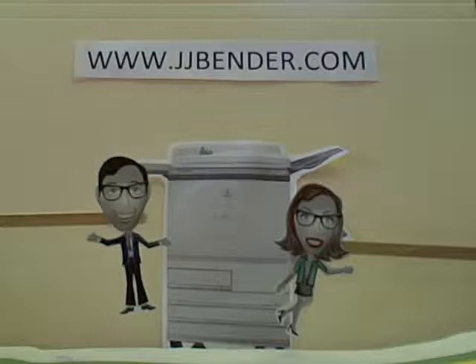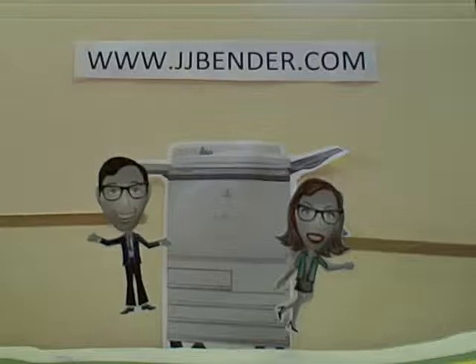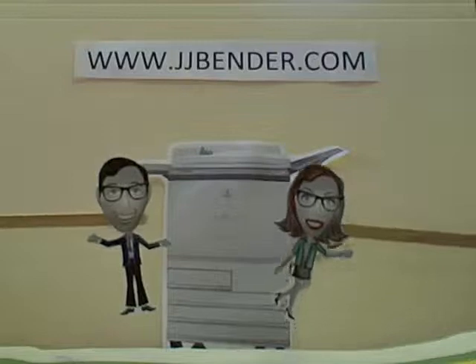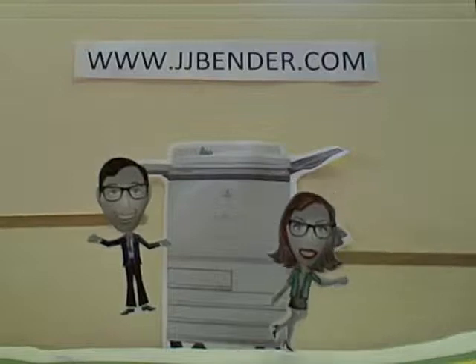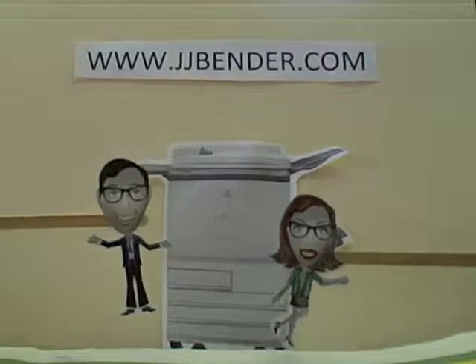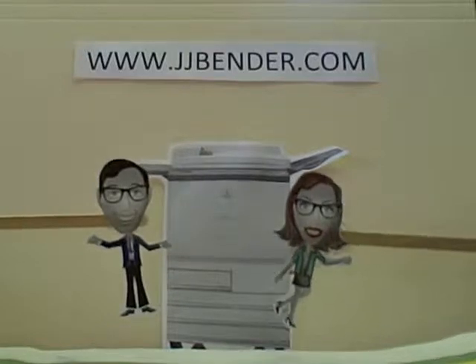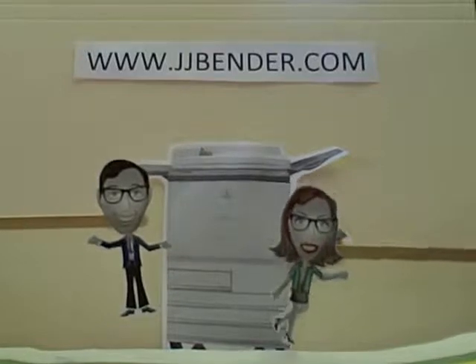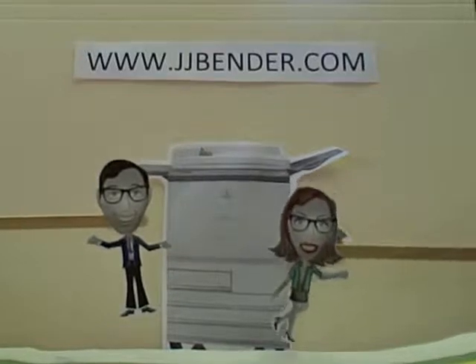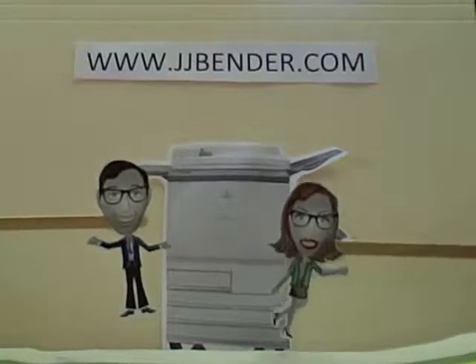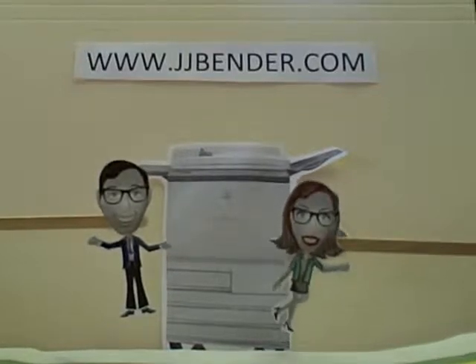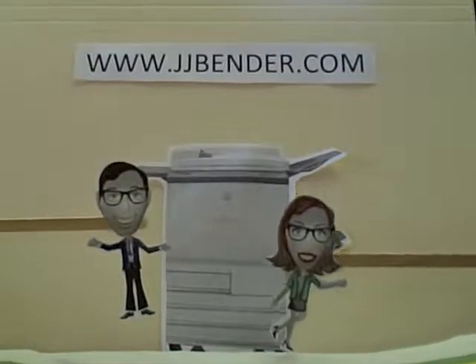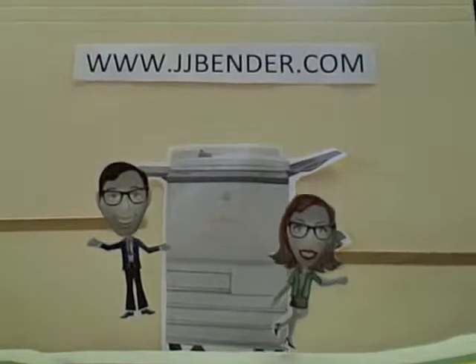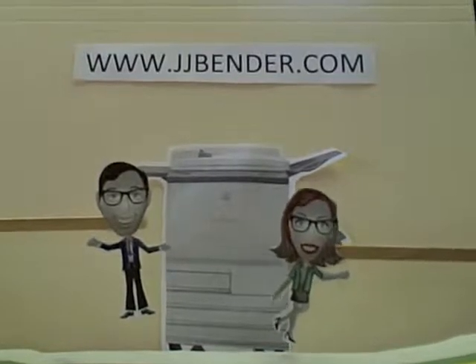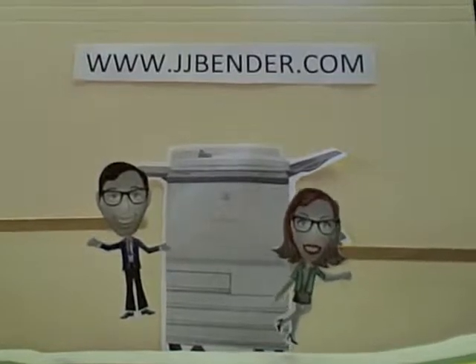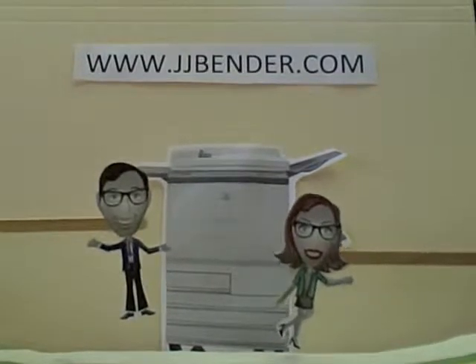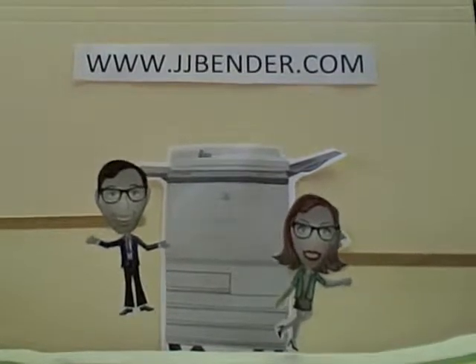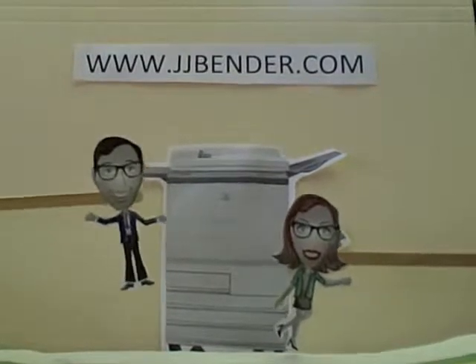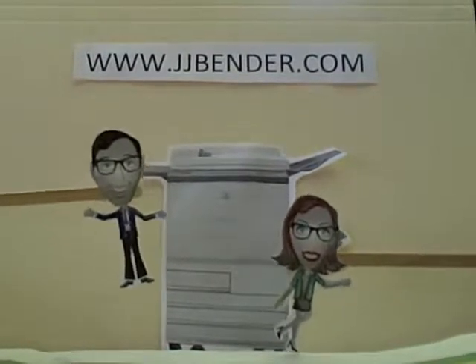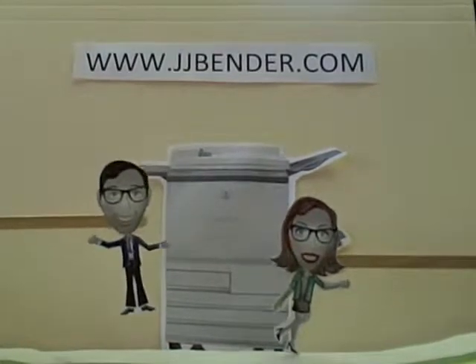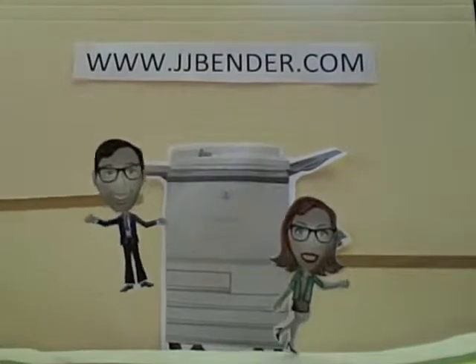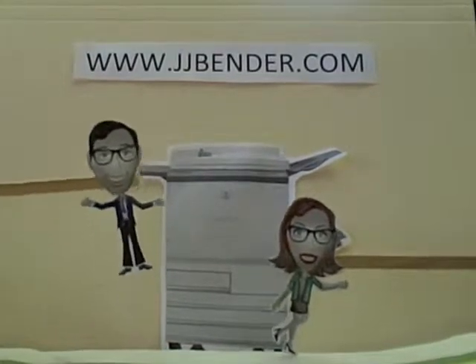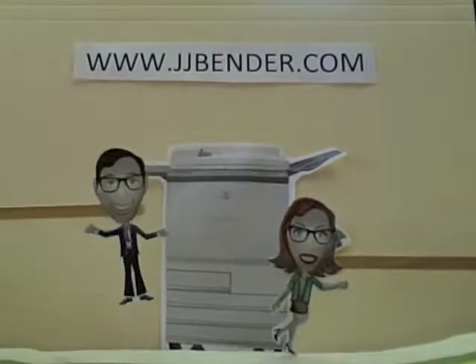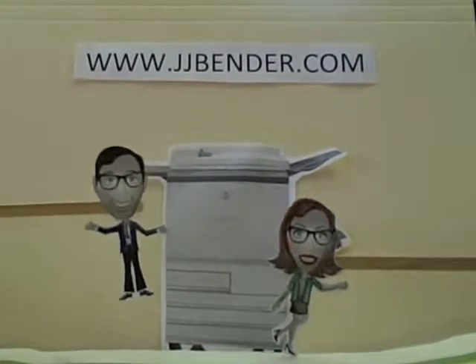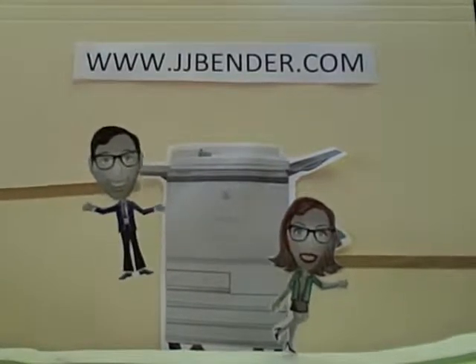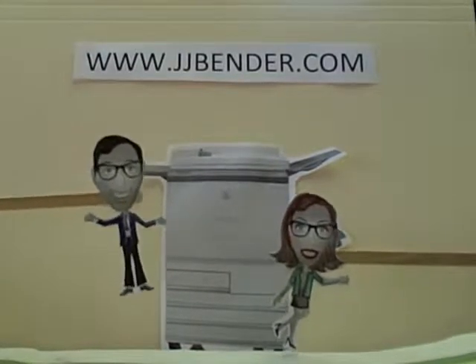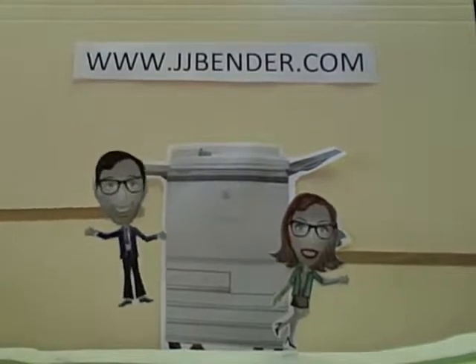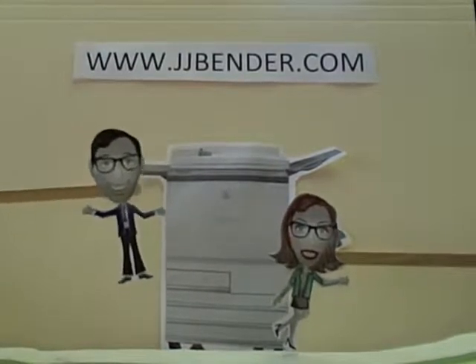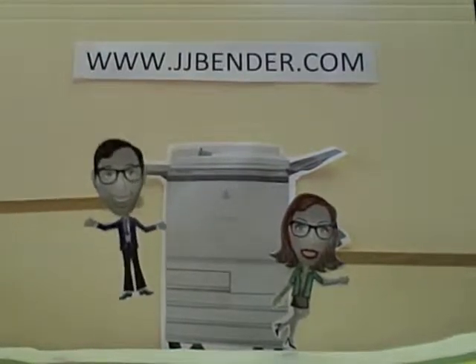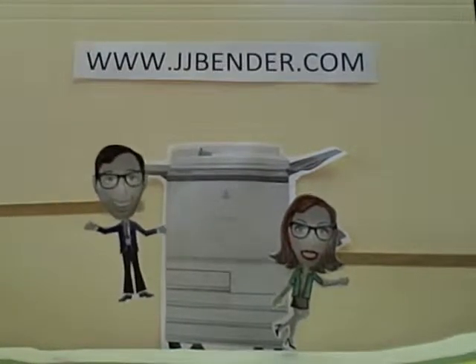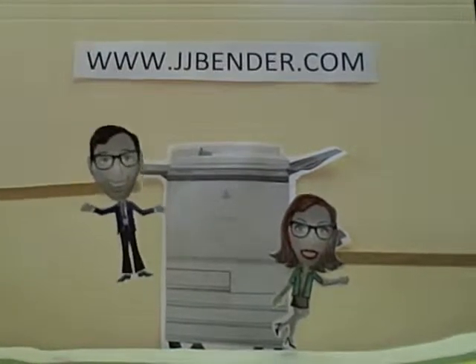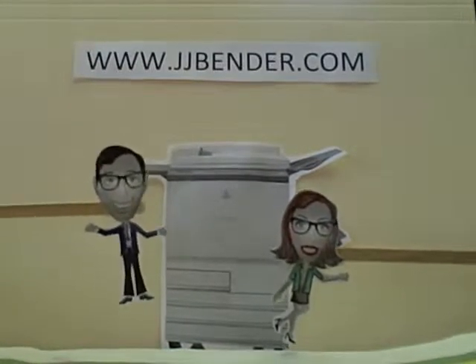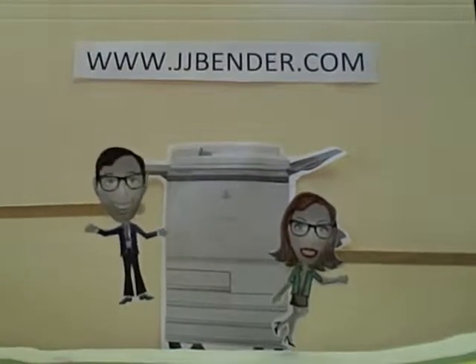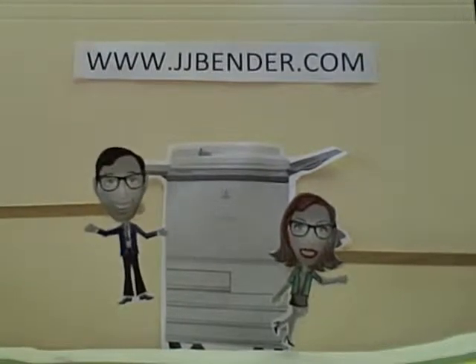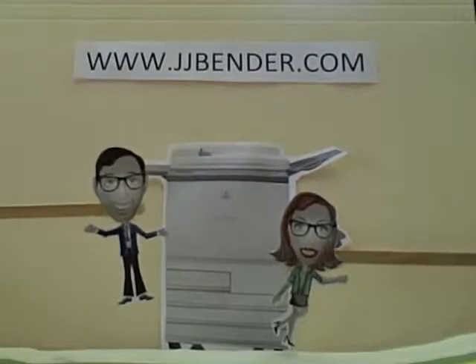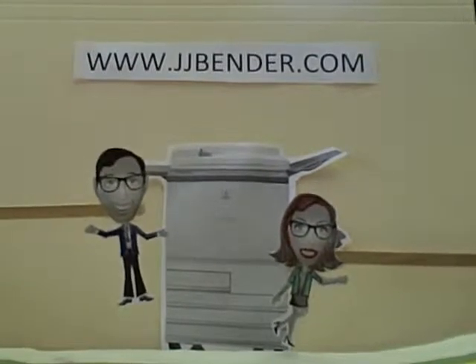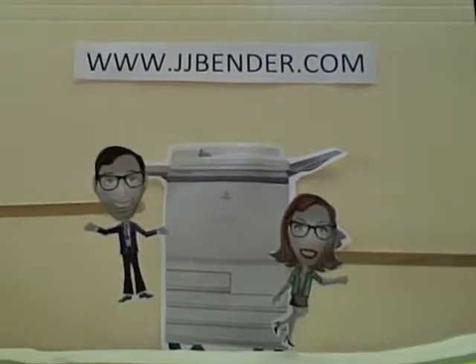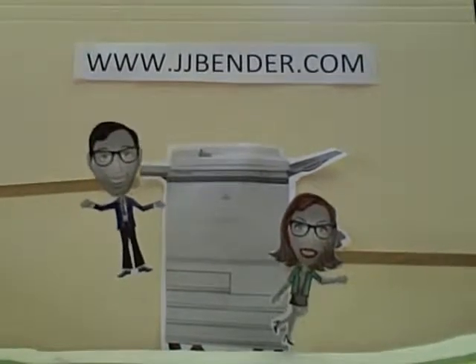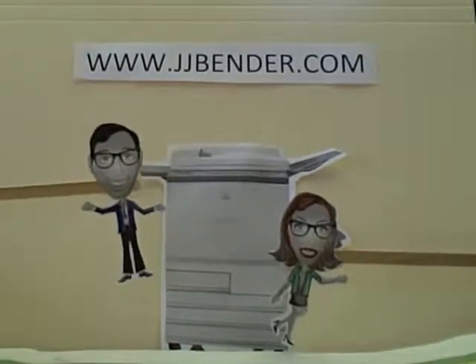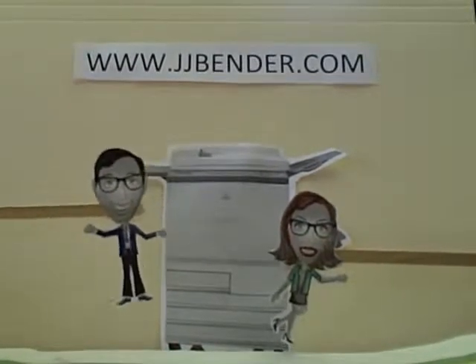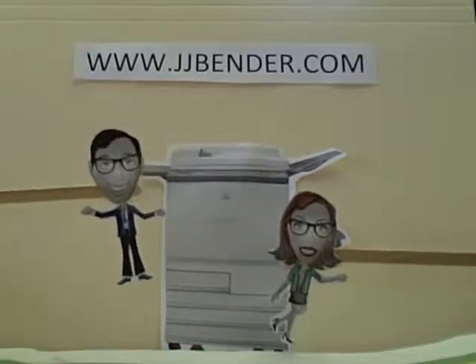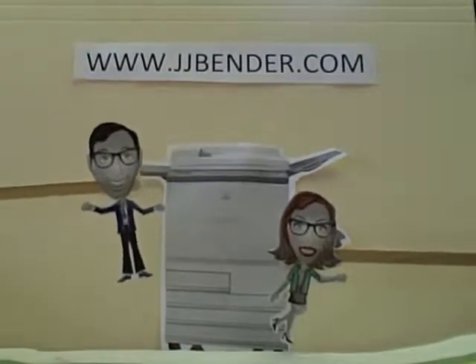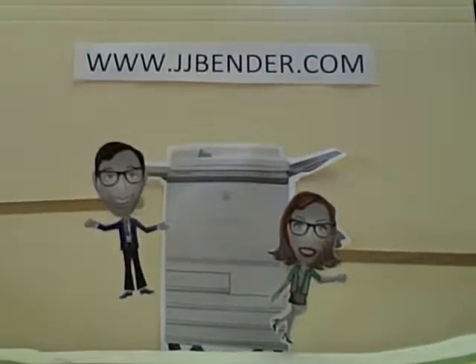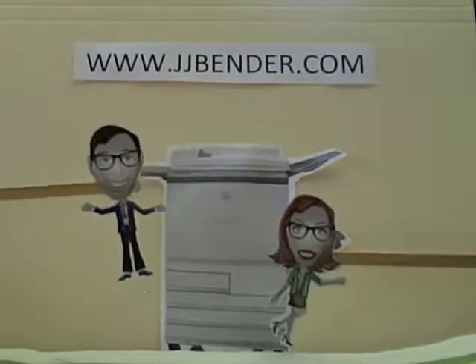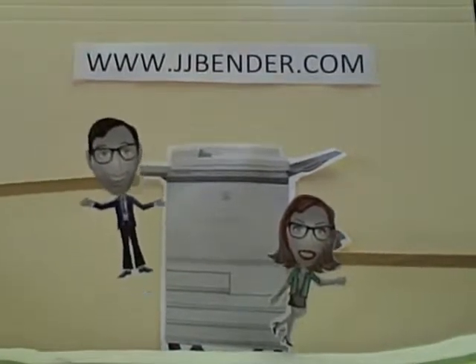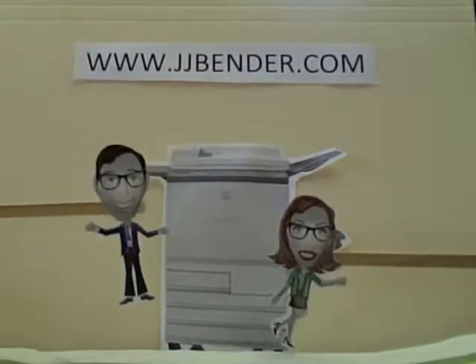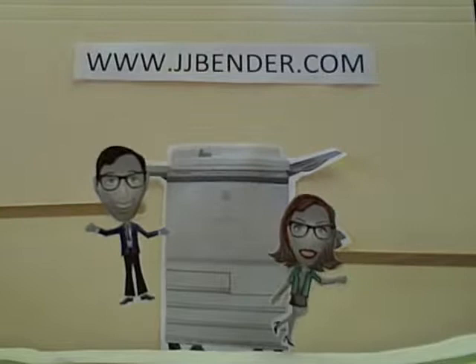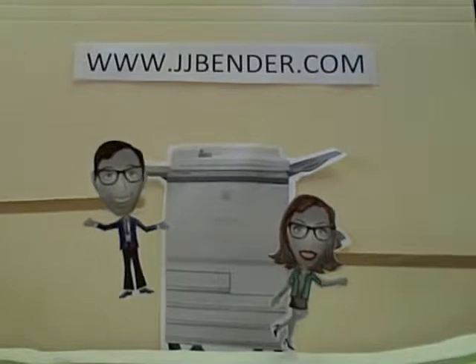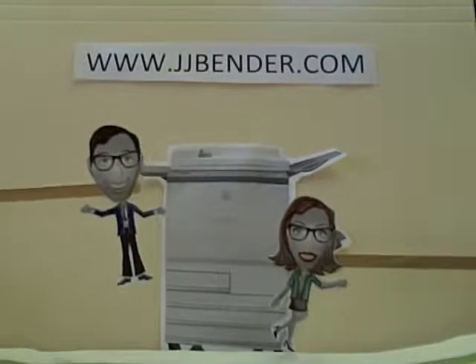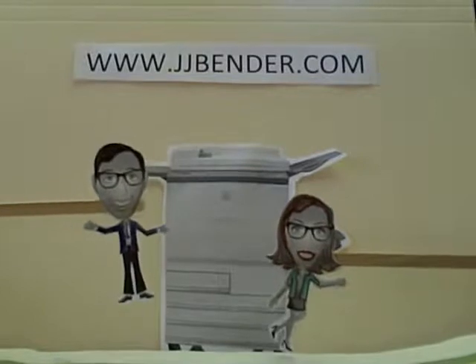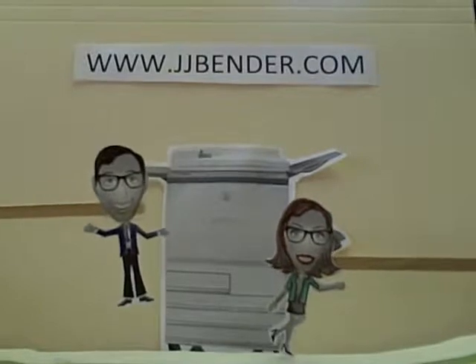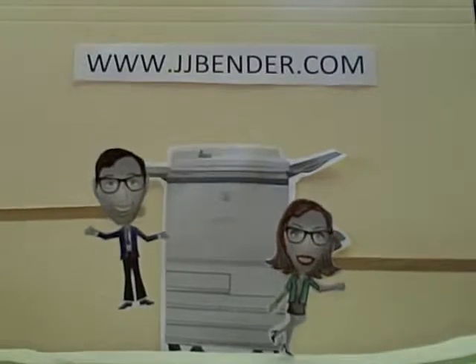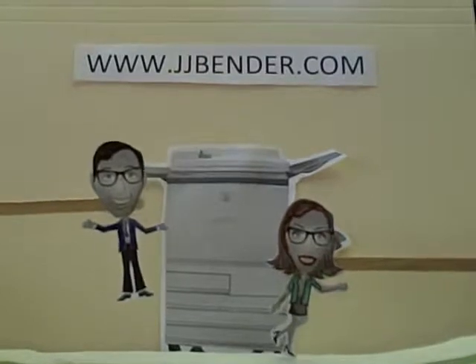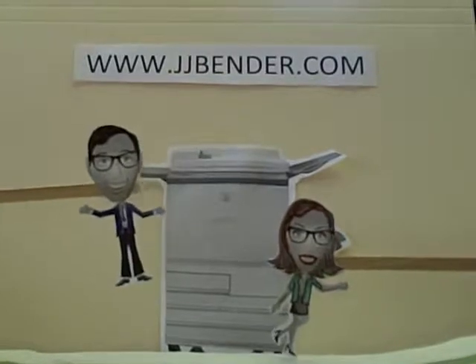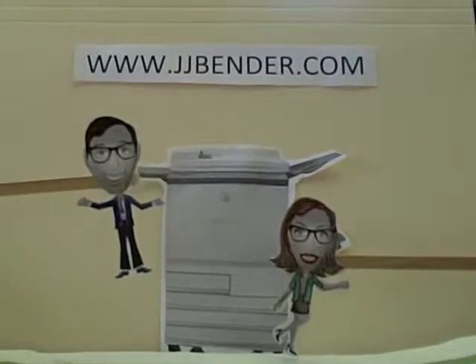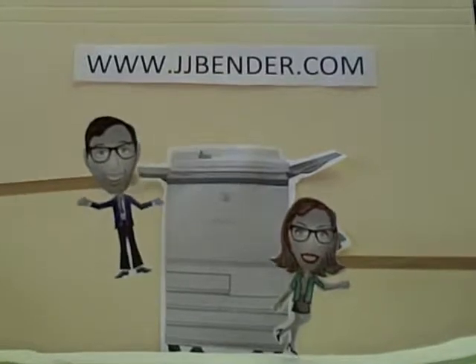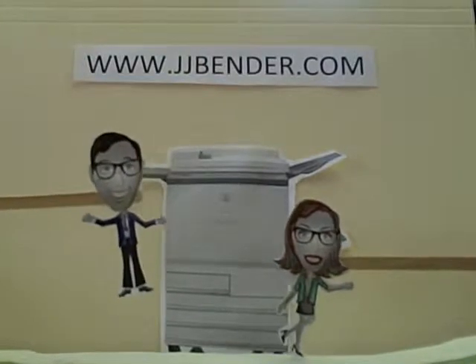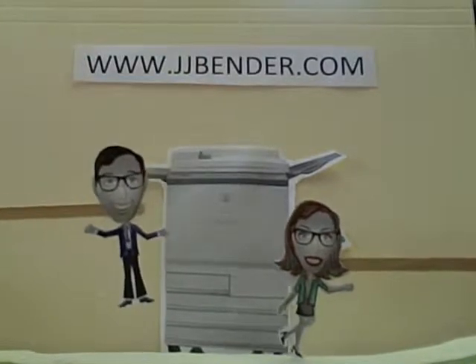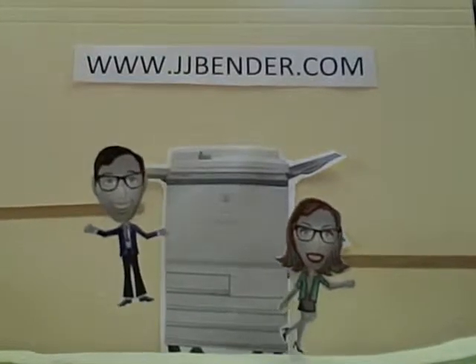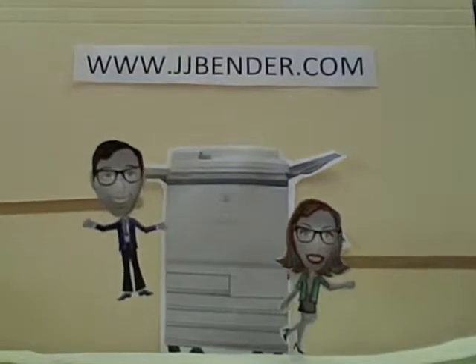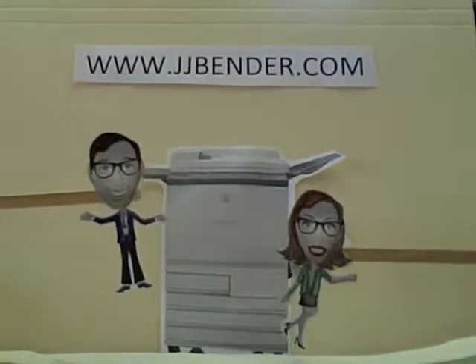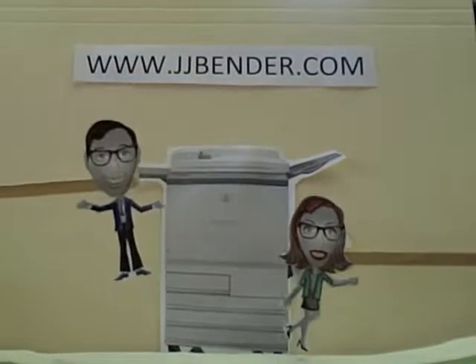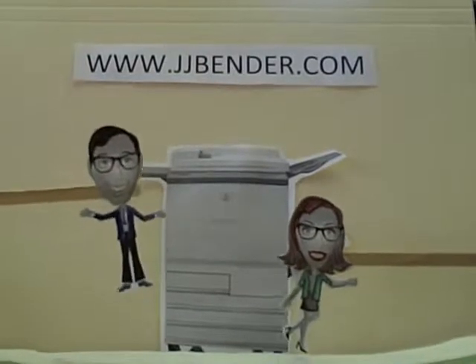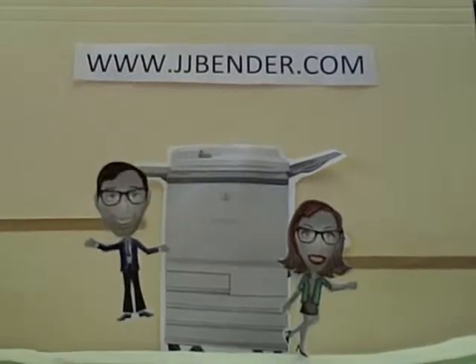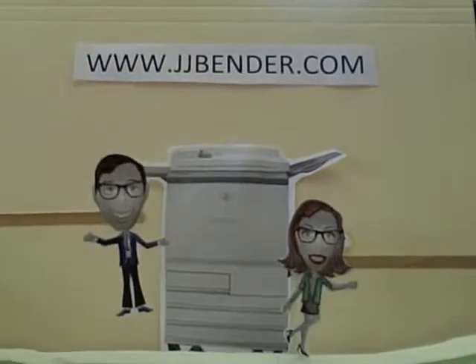Hey, Joe, whatcha doing? Waiting for this print job to finish. This old Xerox machine is so slow.